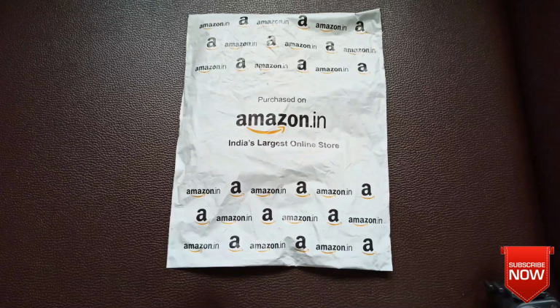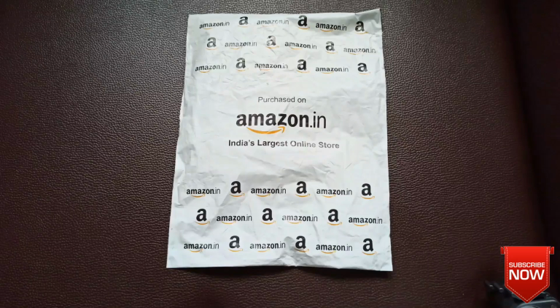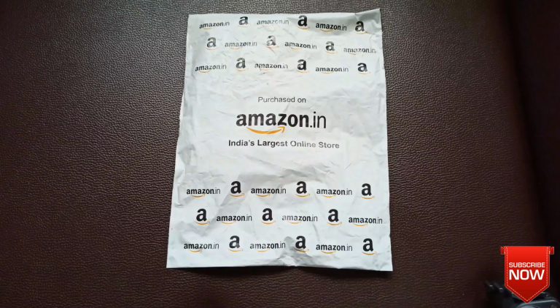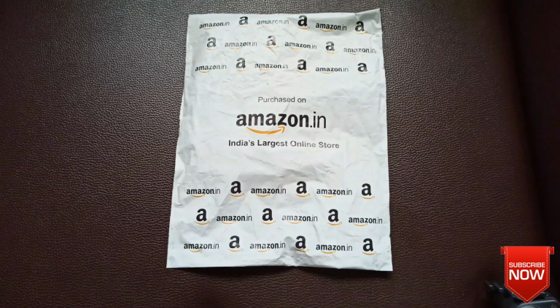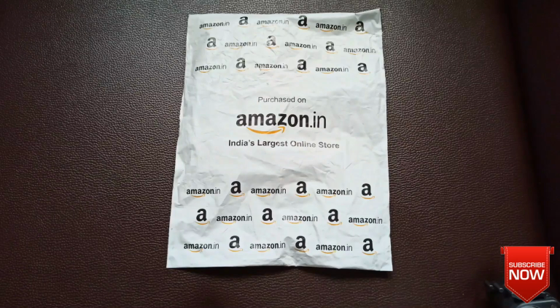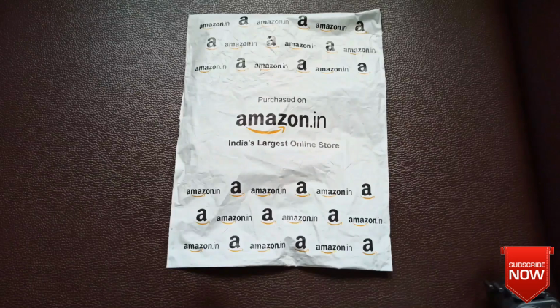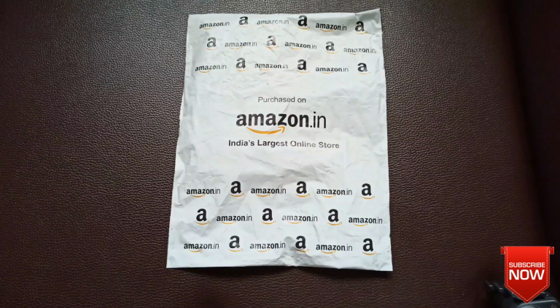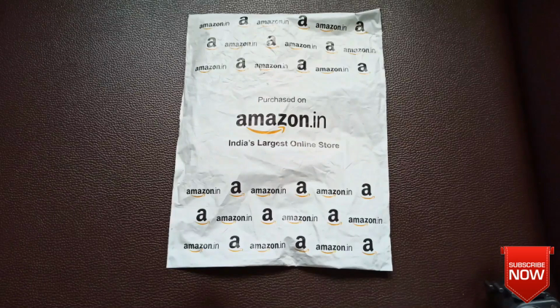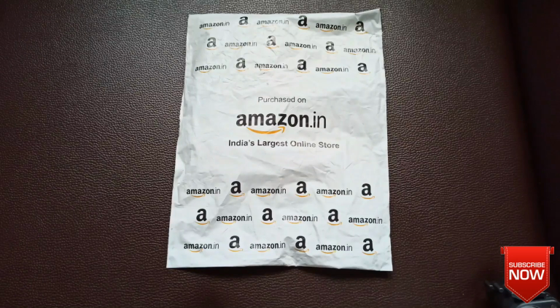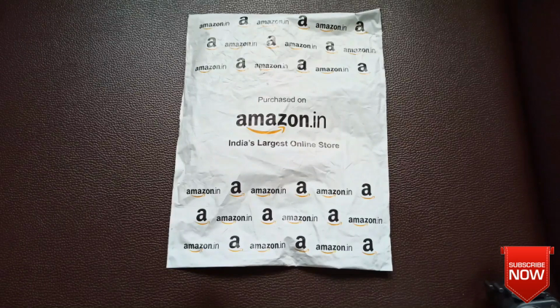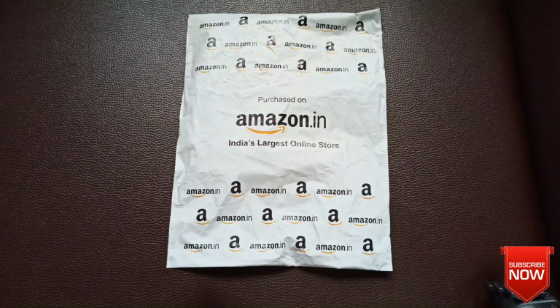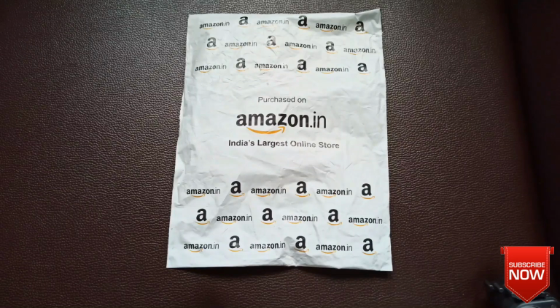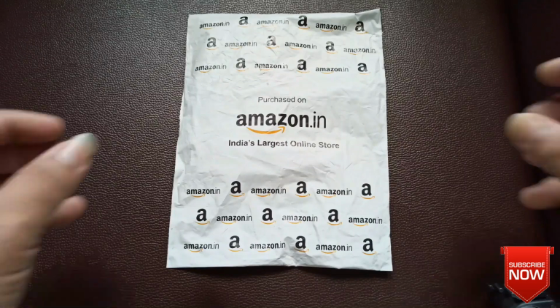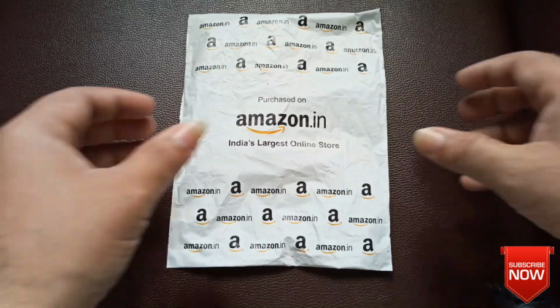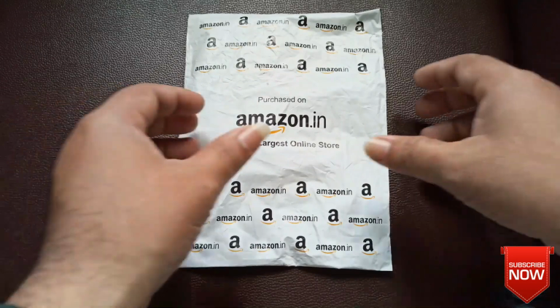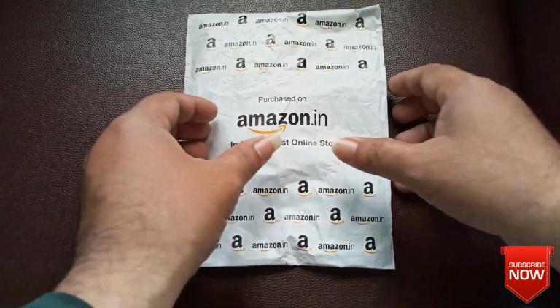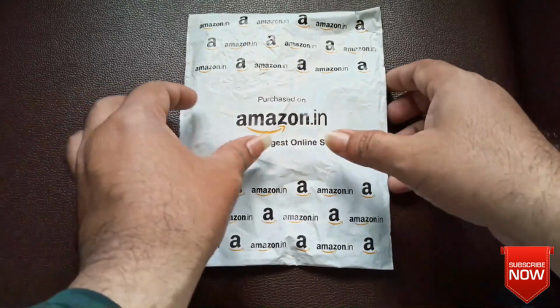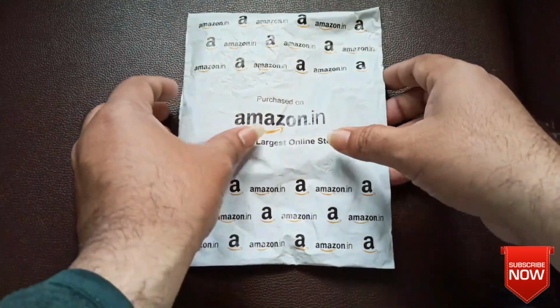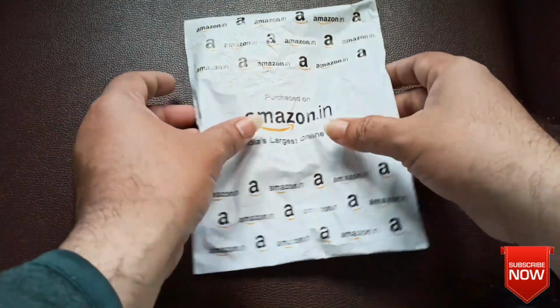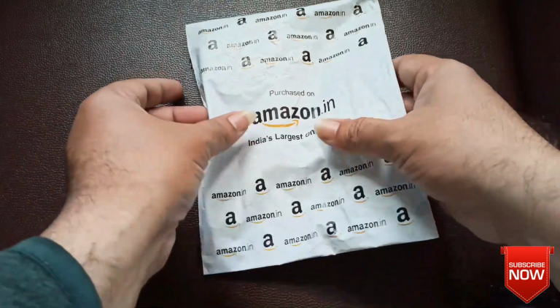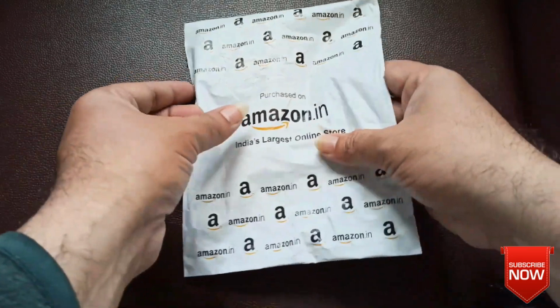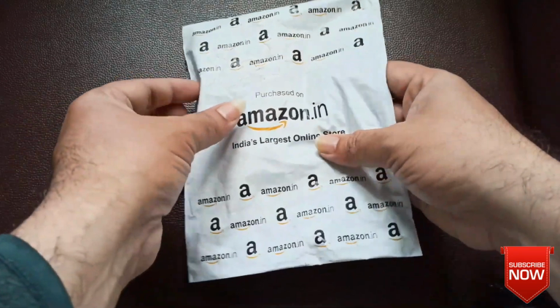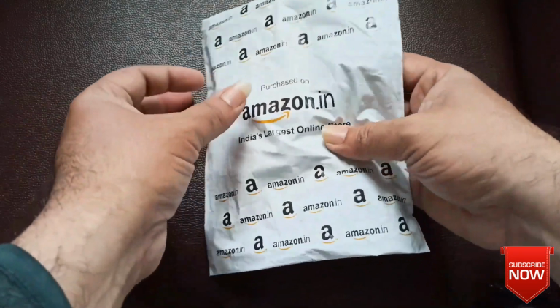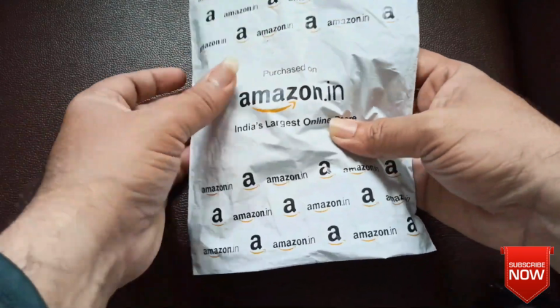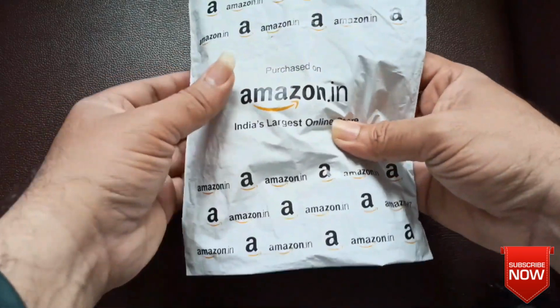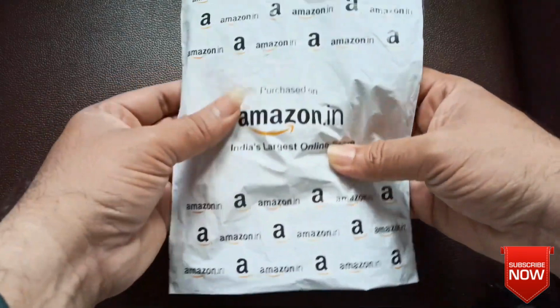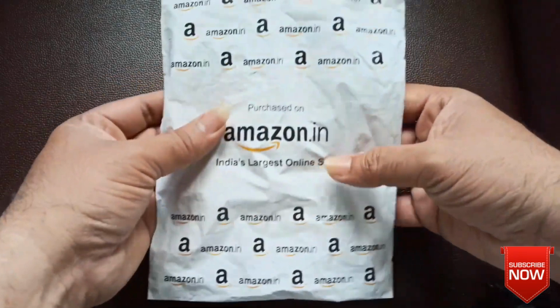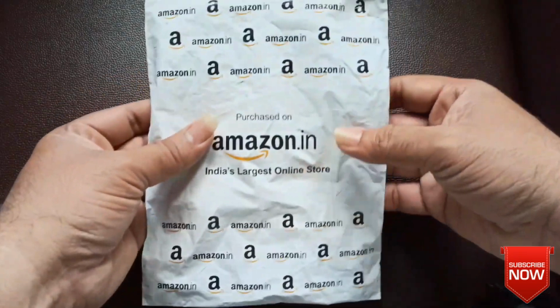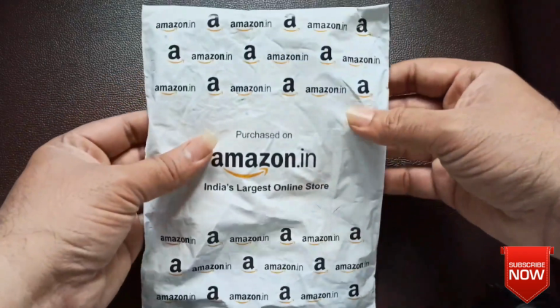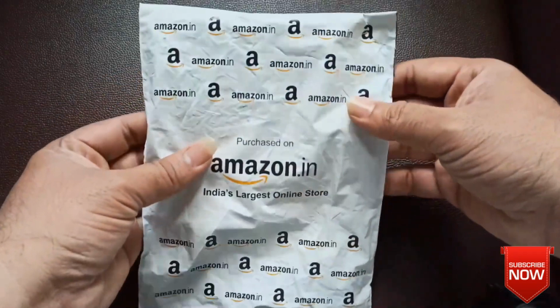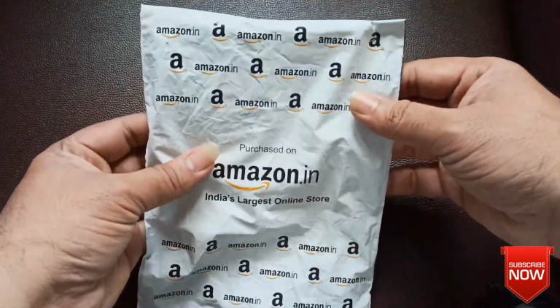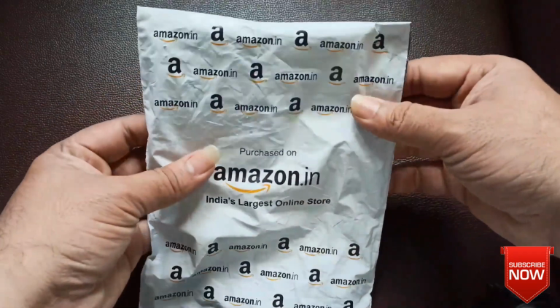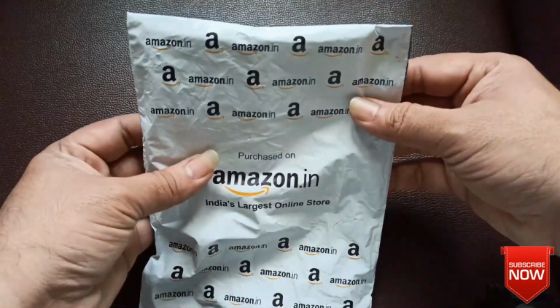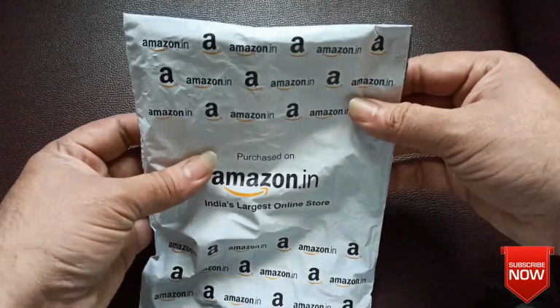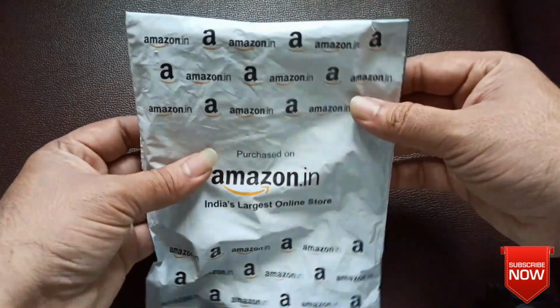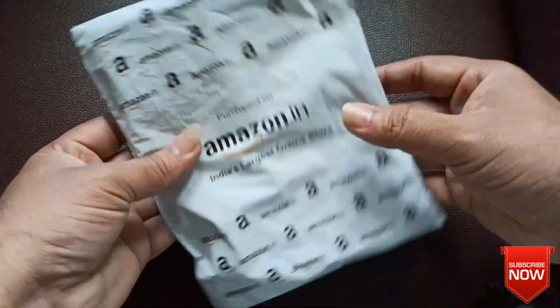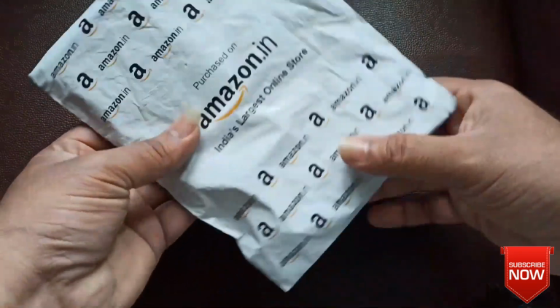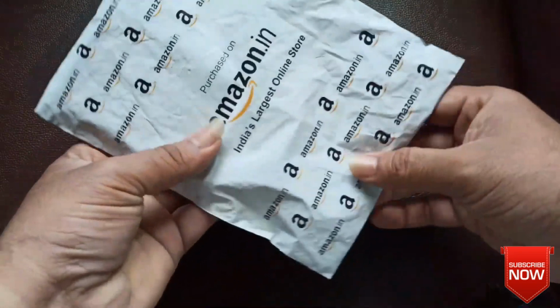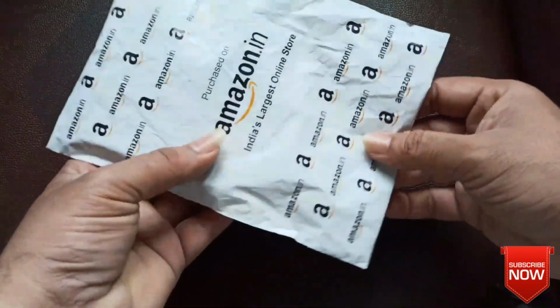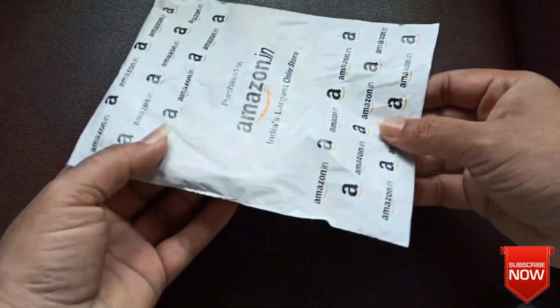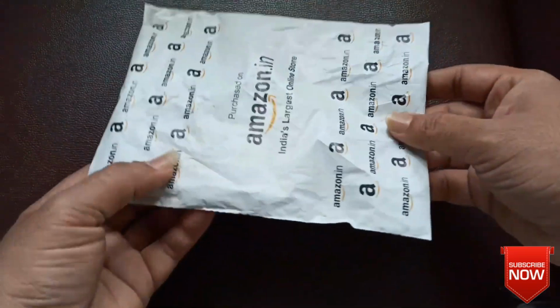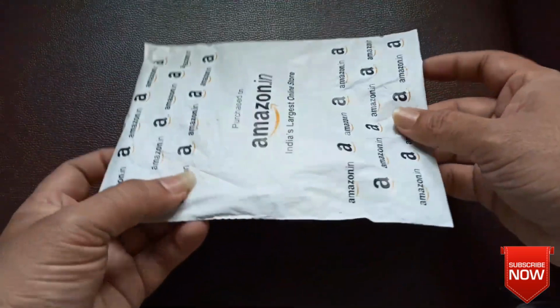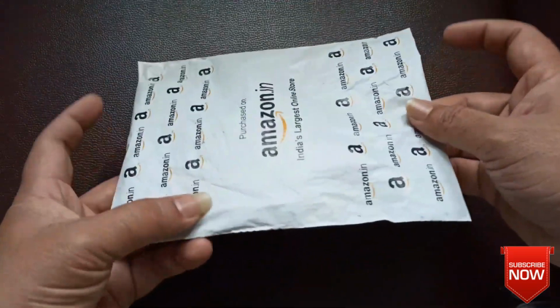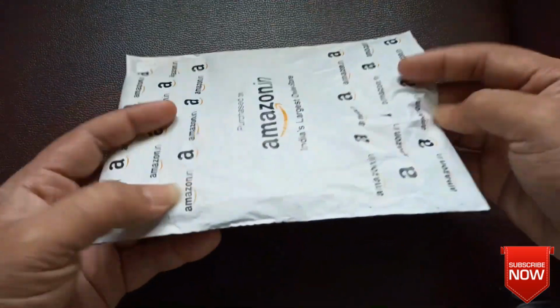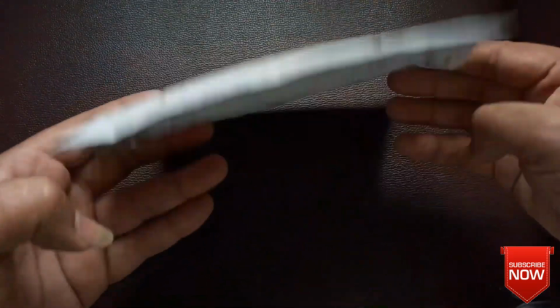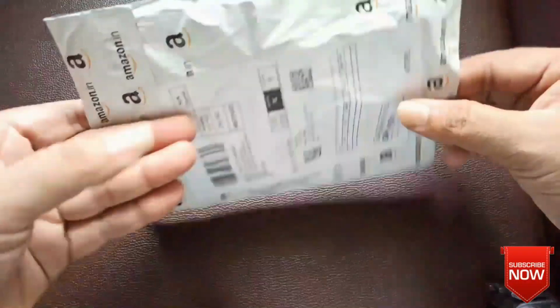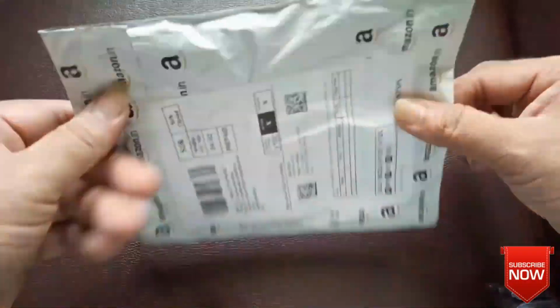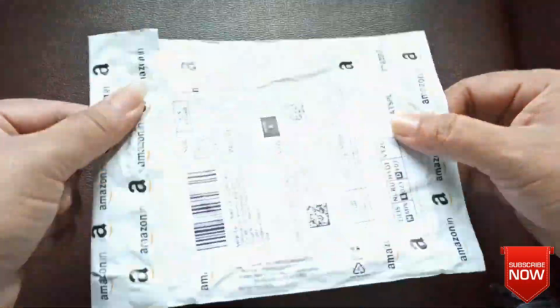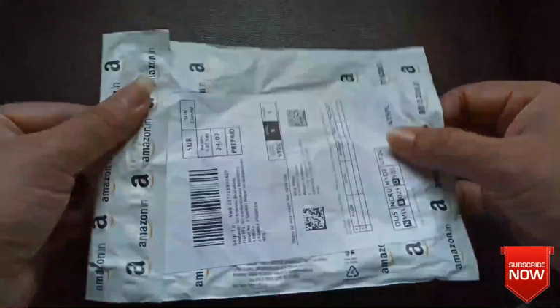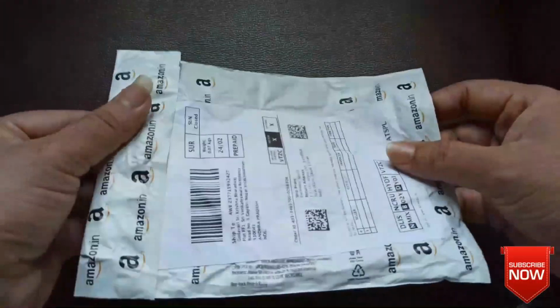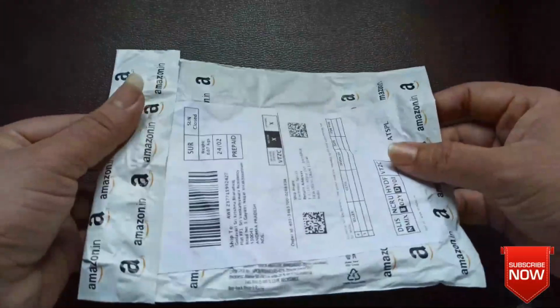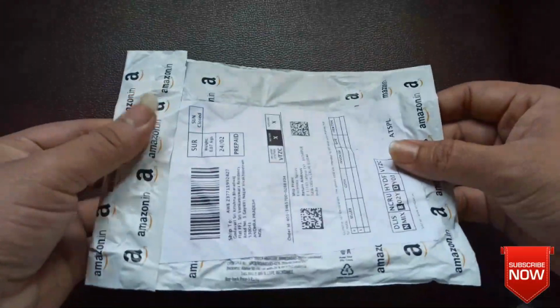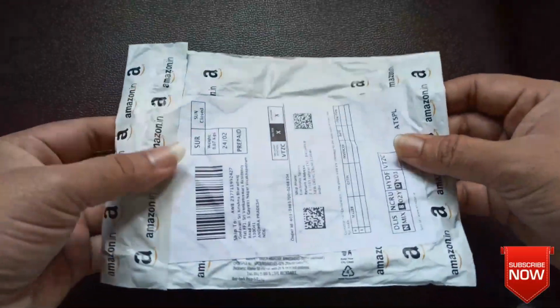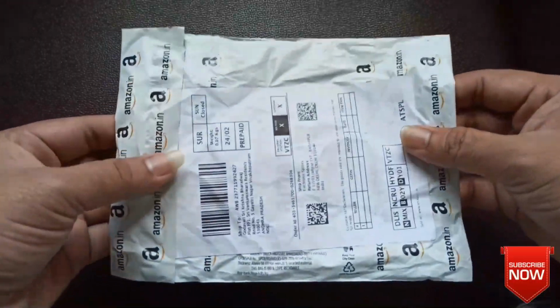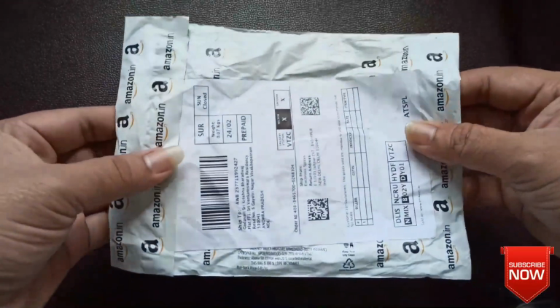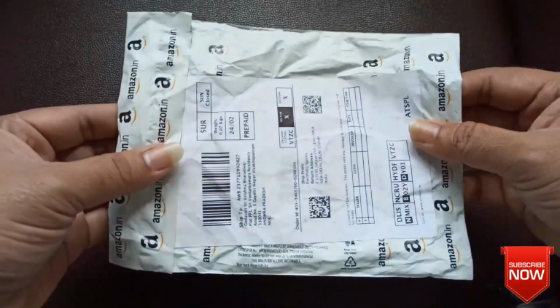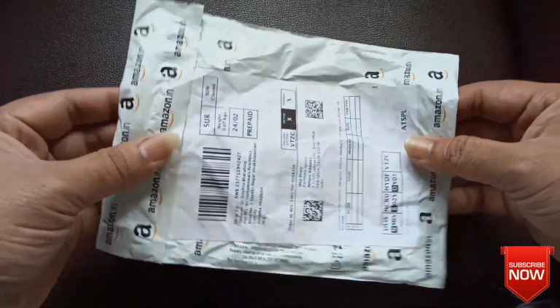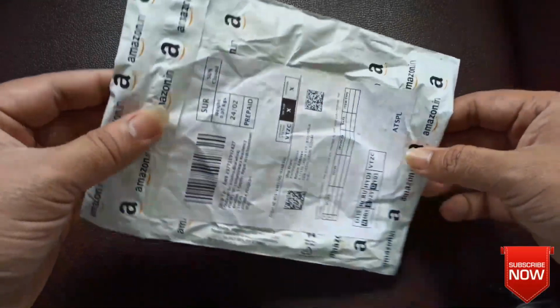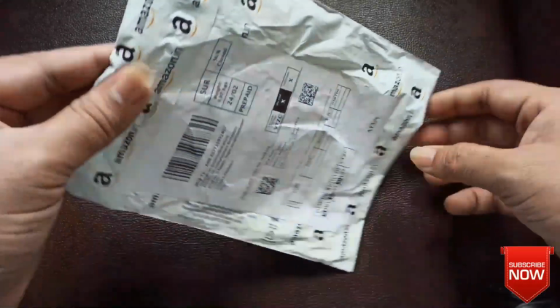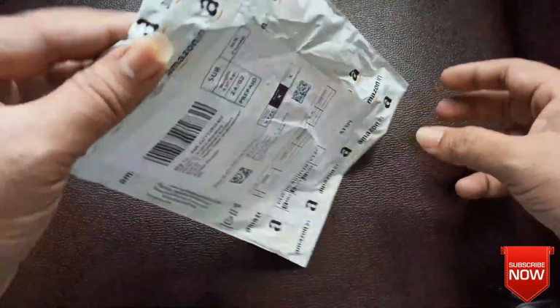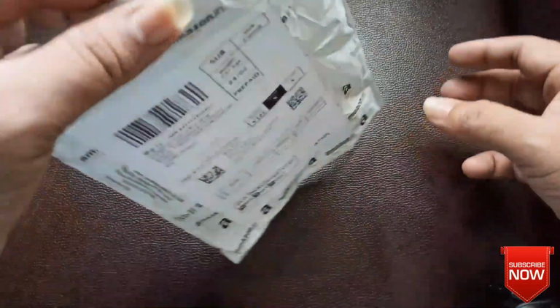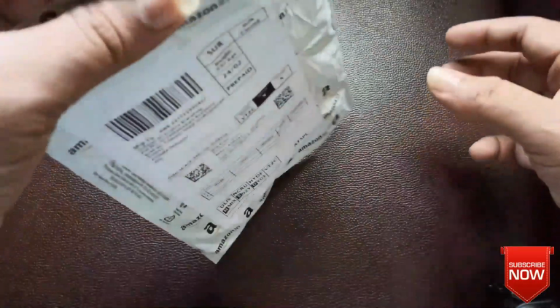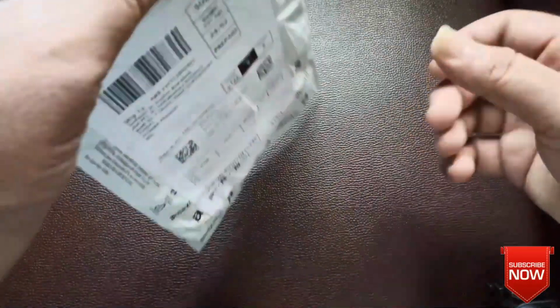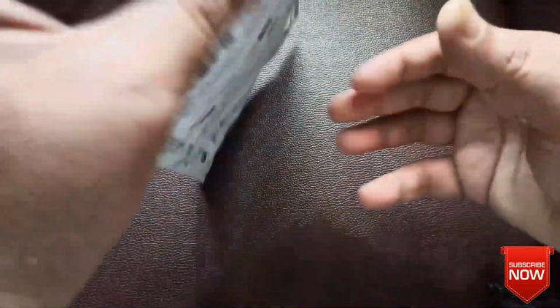Hello, this is Krishna and you are watching TCH videos. In this video I am going to unbox and test the solar panel that I bought from Amazon.